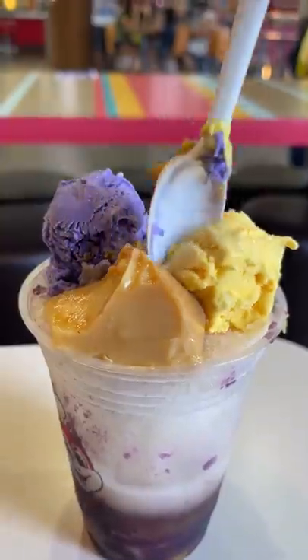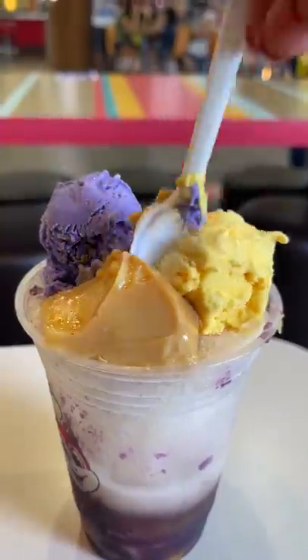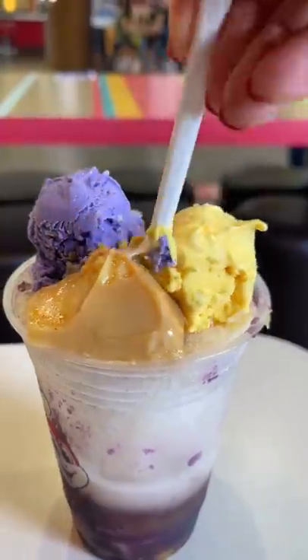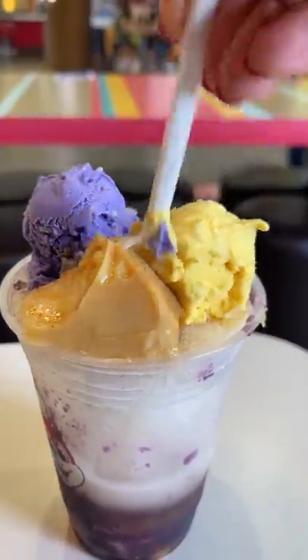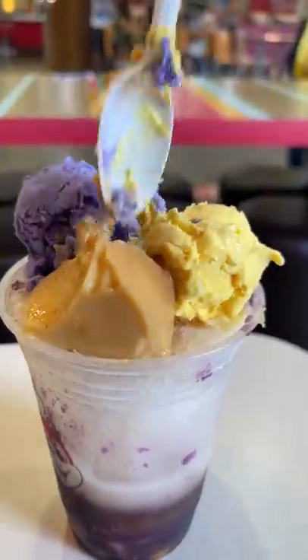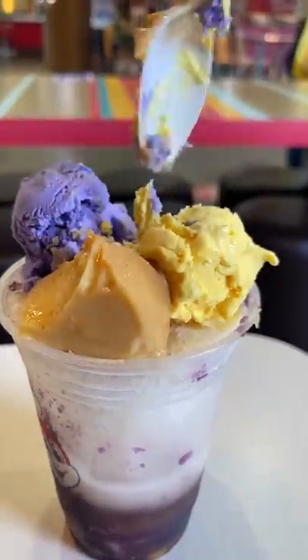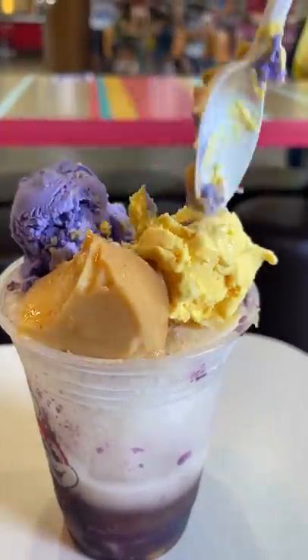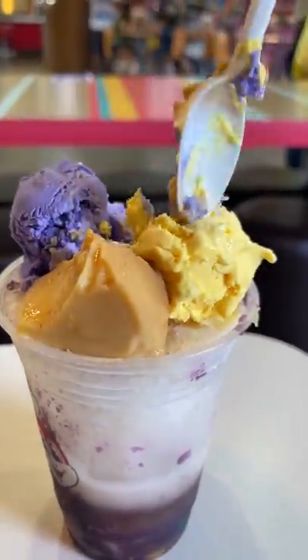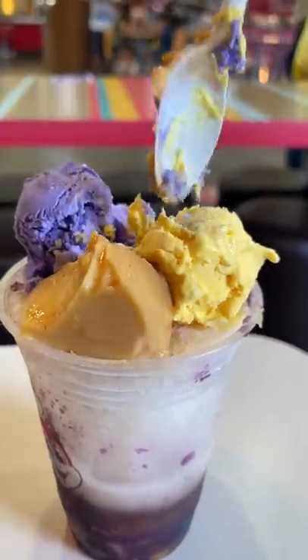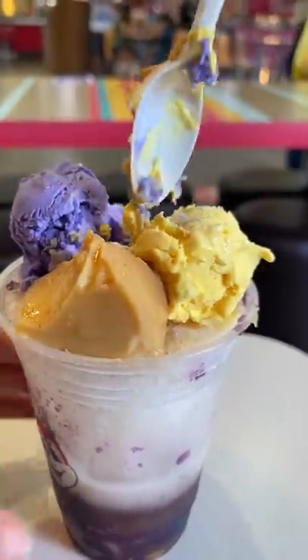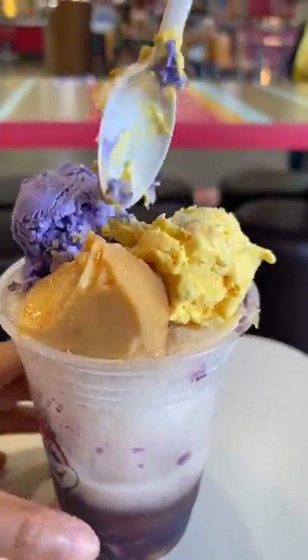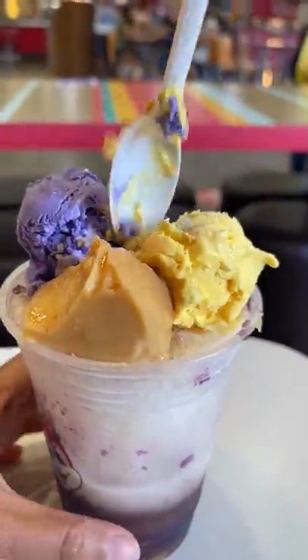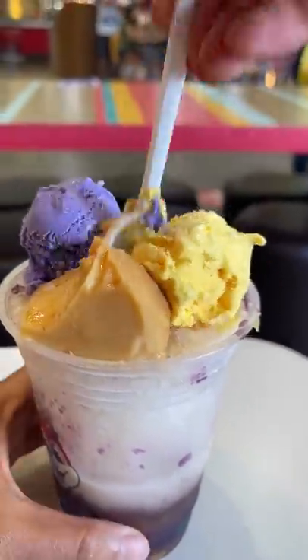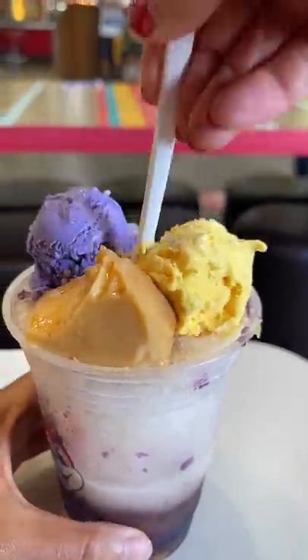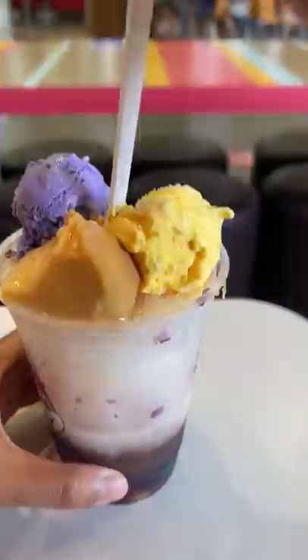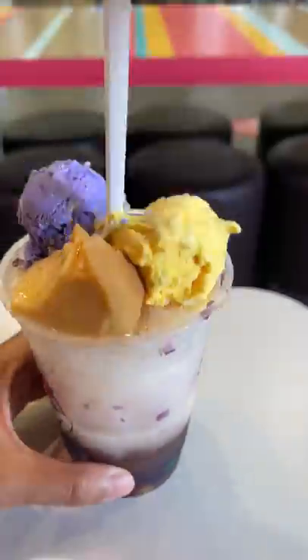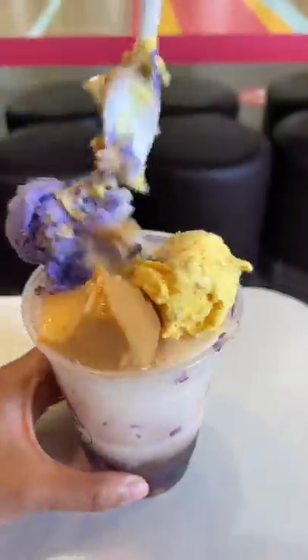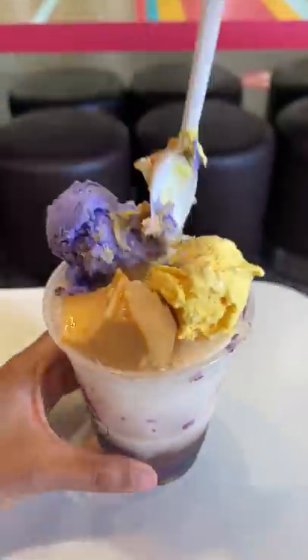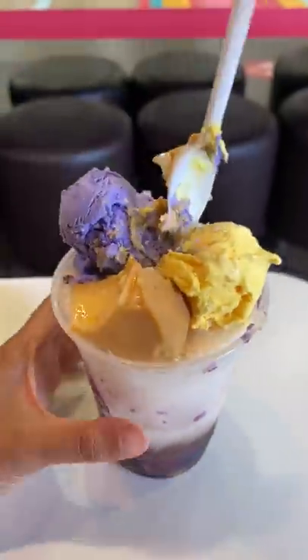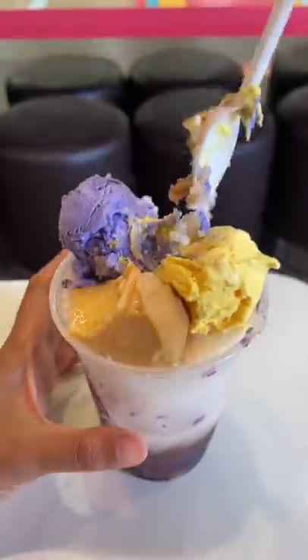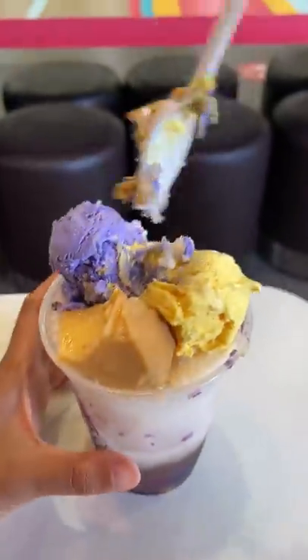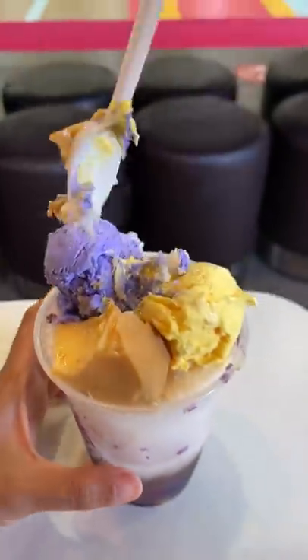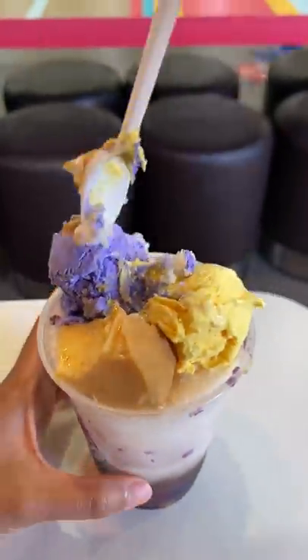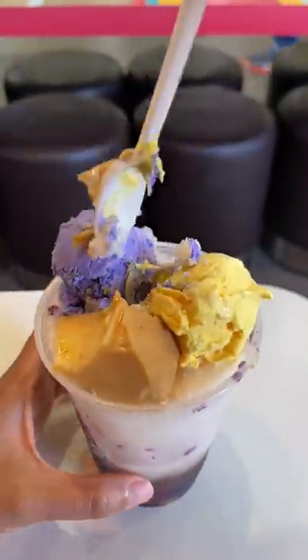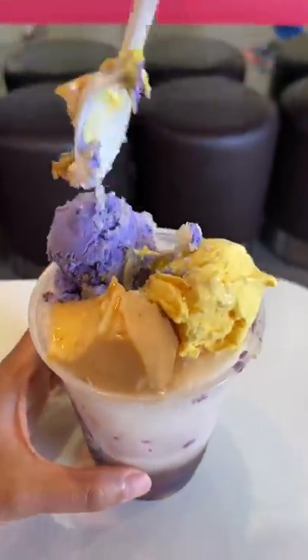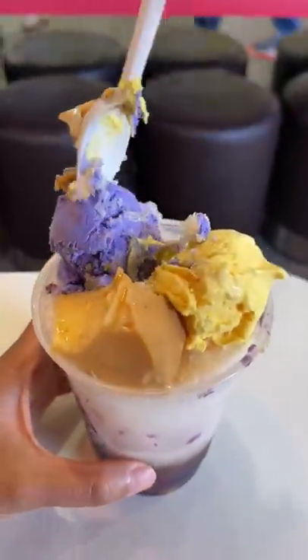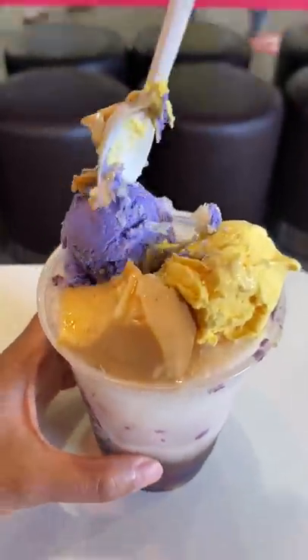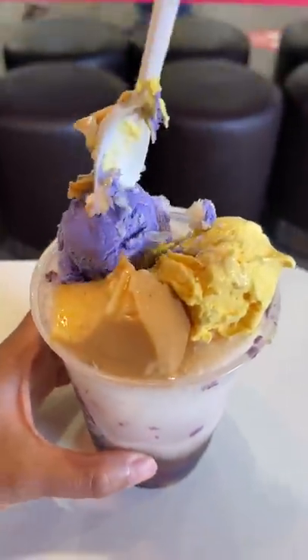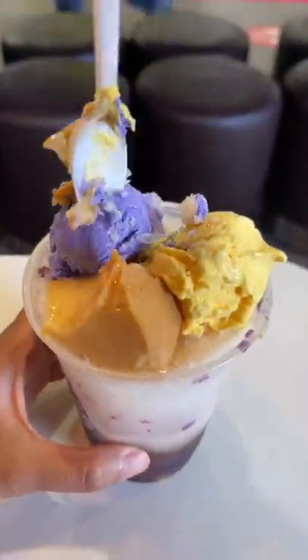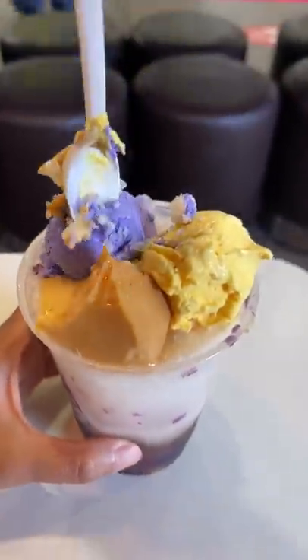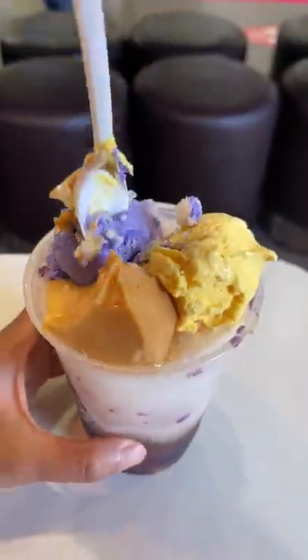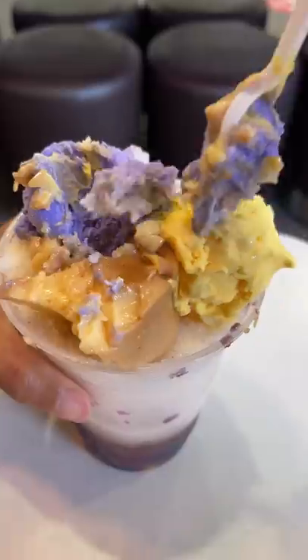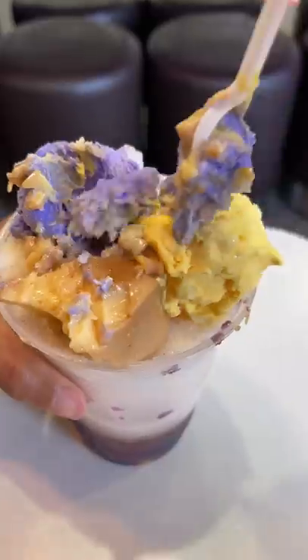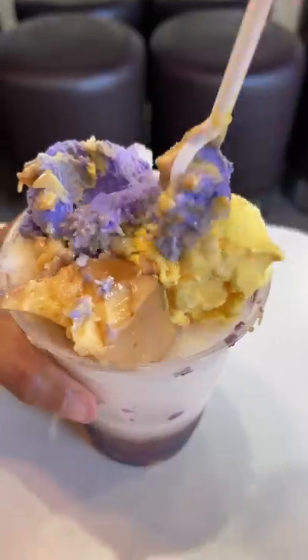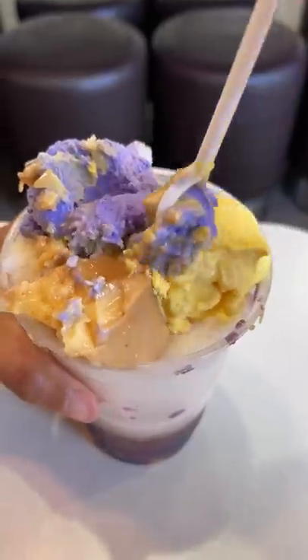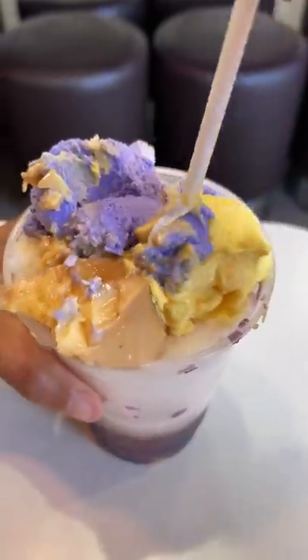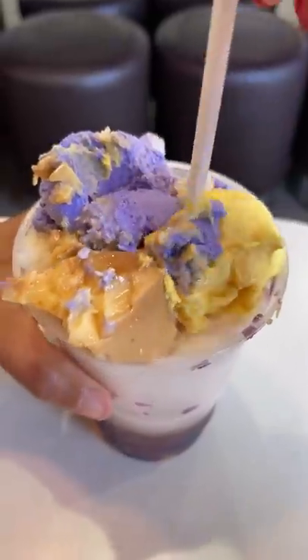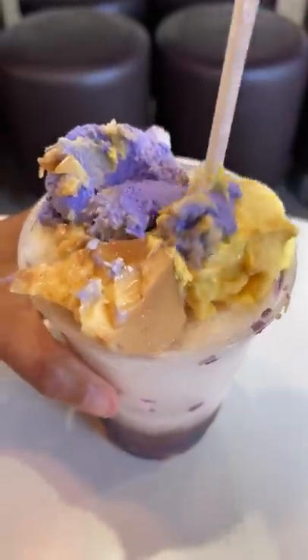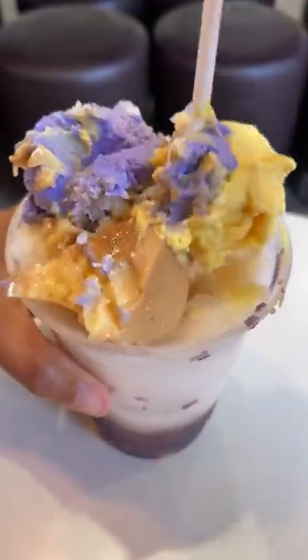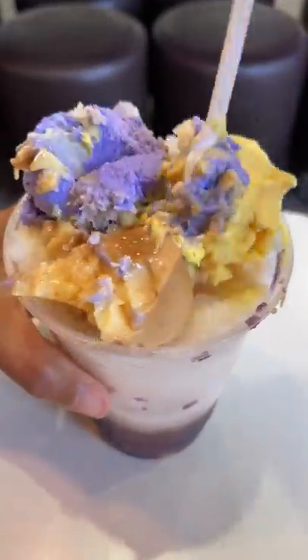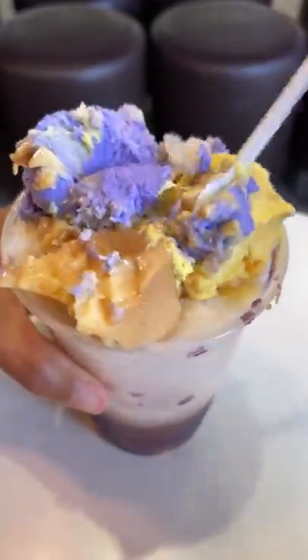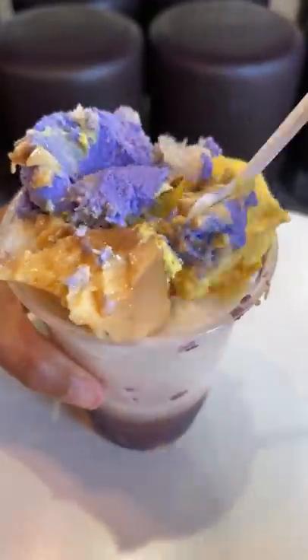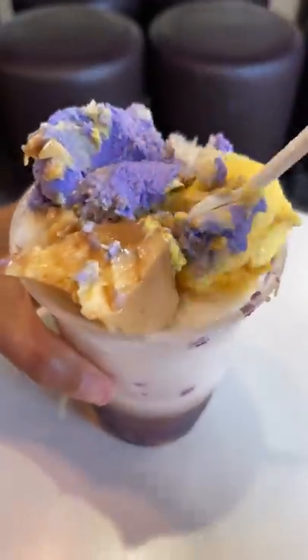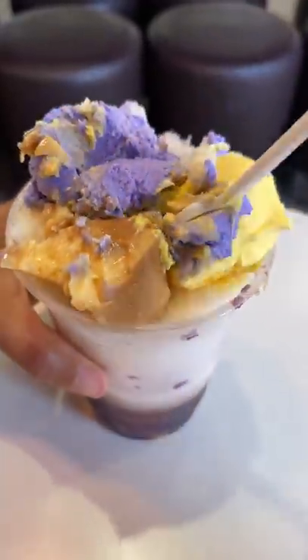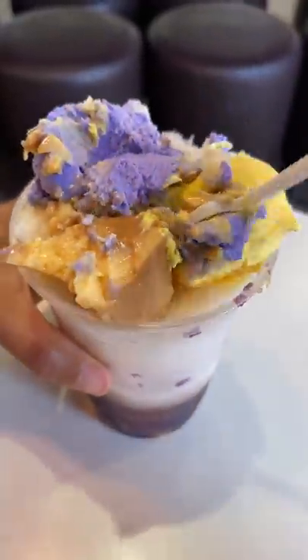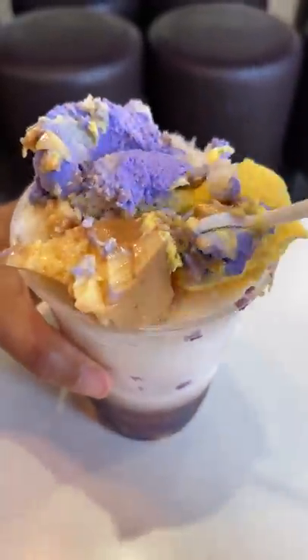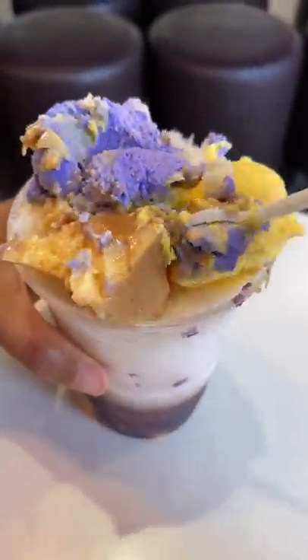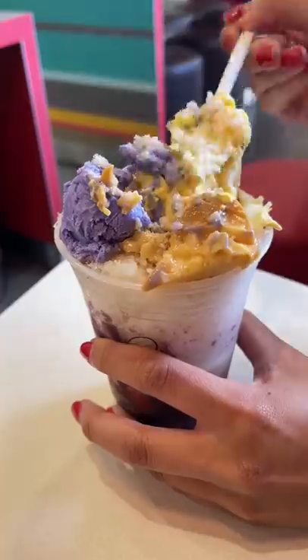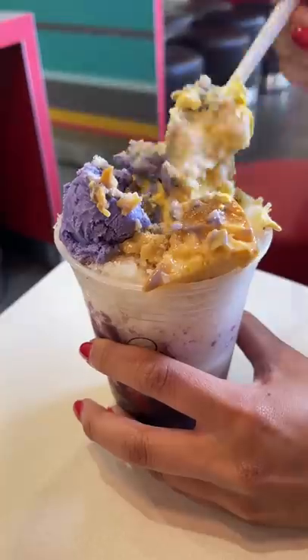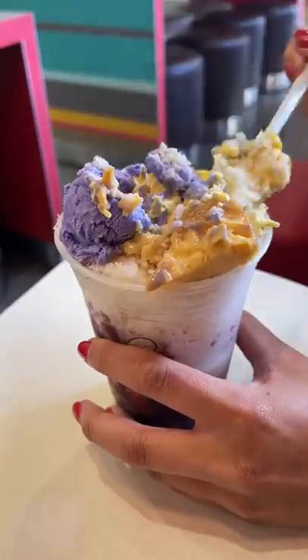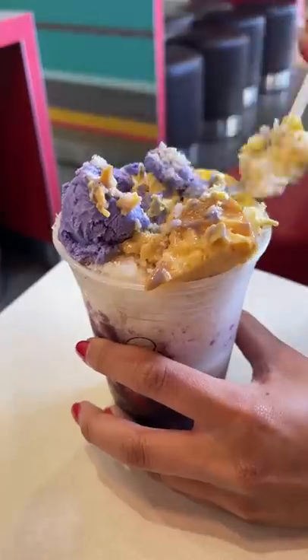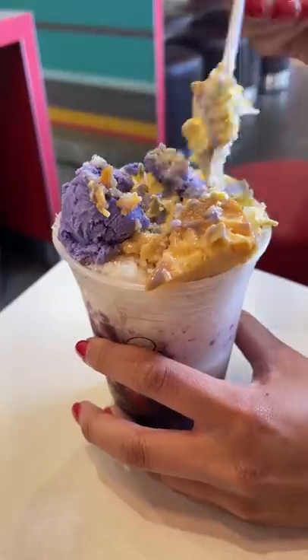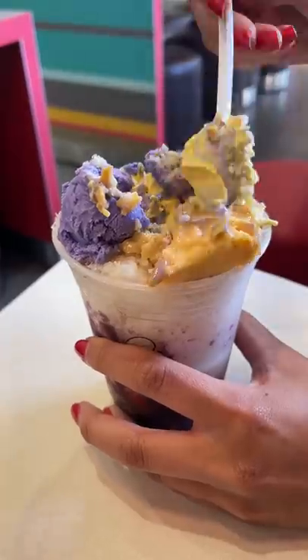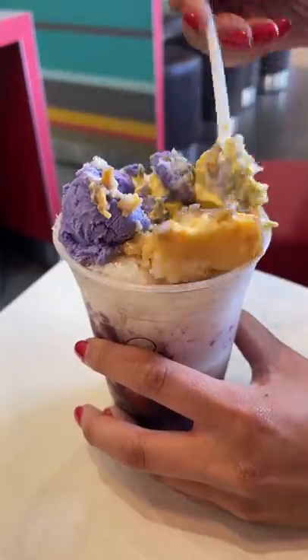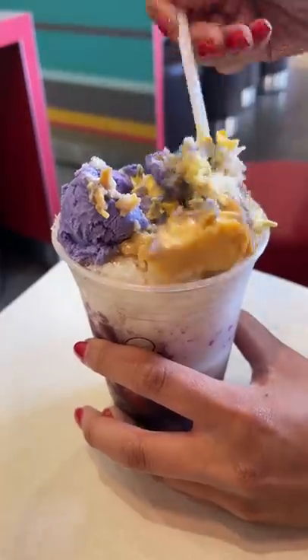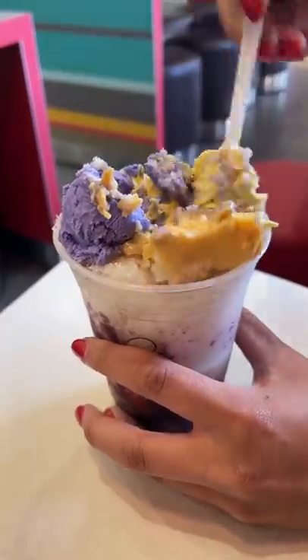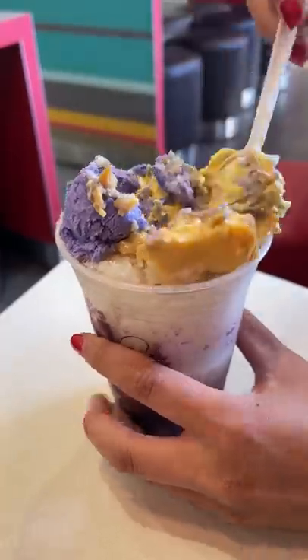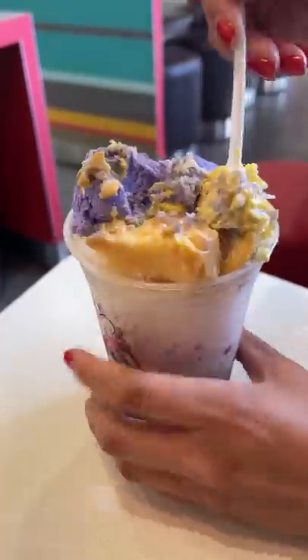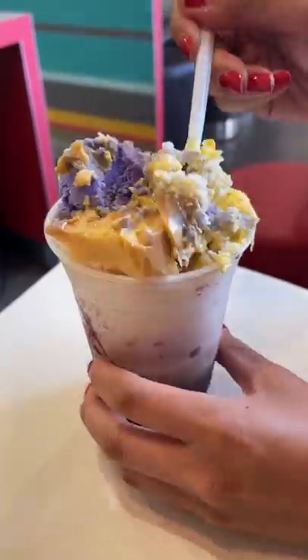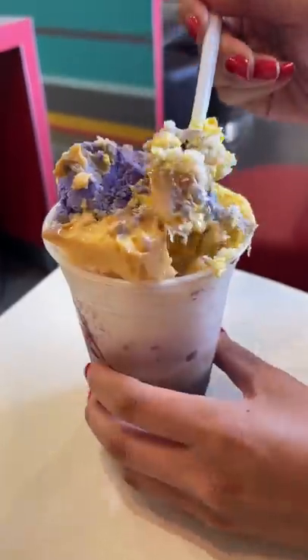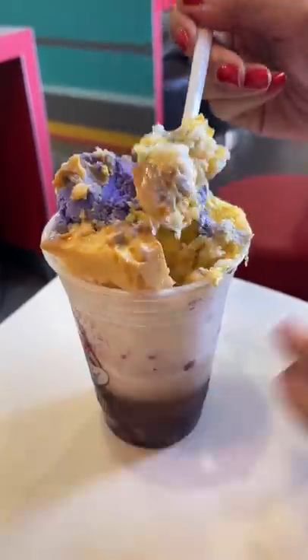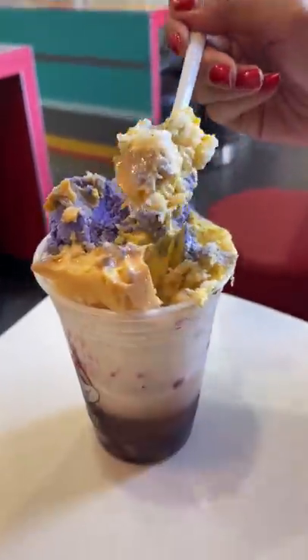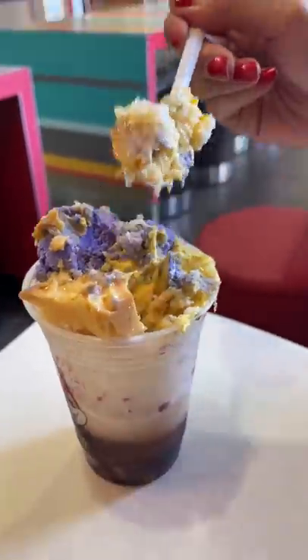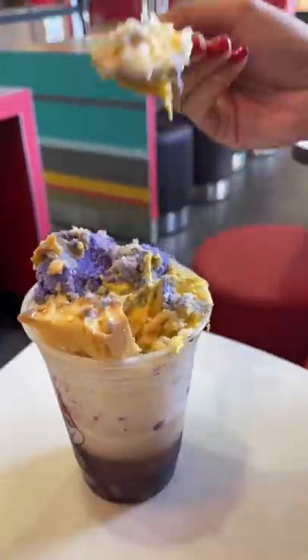The halo halo had beans, jellies, and jackfruit at the bottom, shaved ice, and it was topped with ube and jackfruit ice cream along with some leche flan.